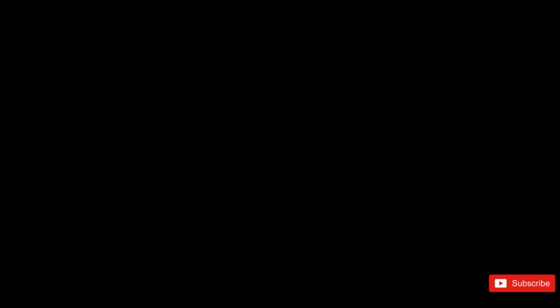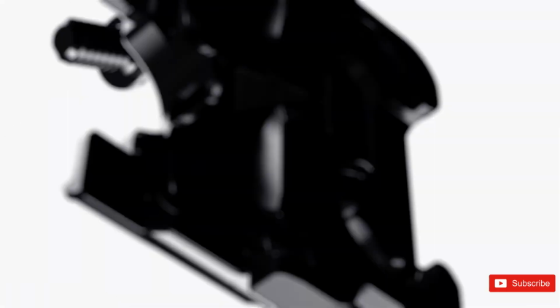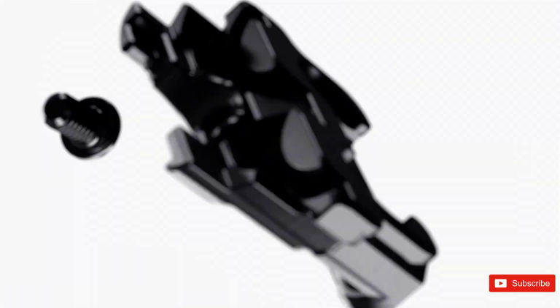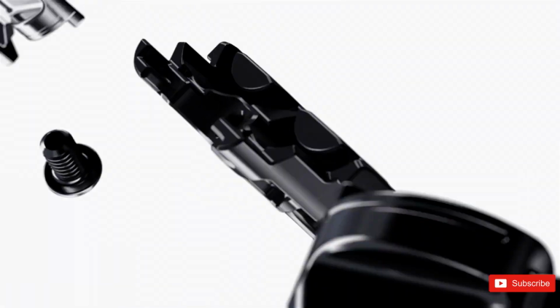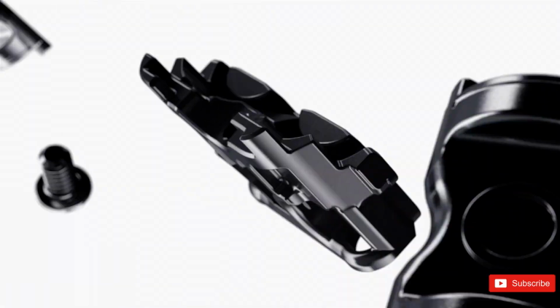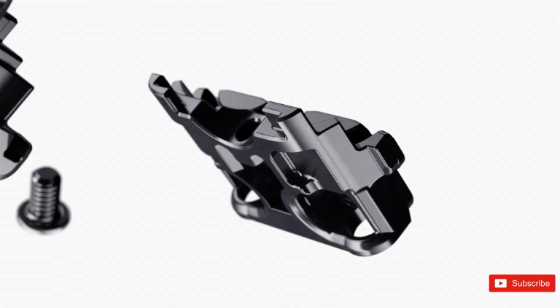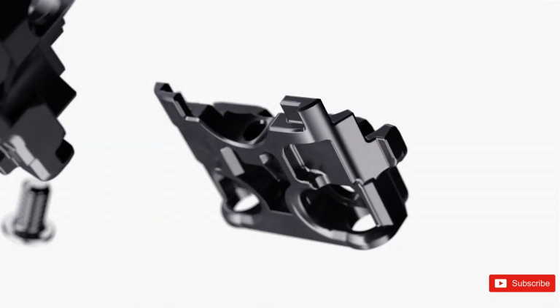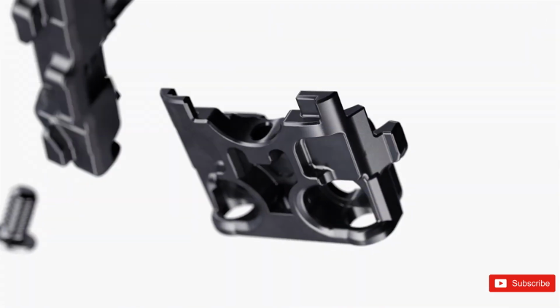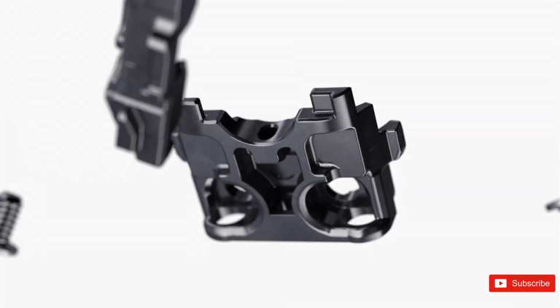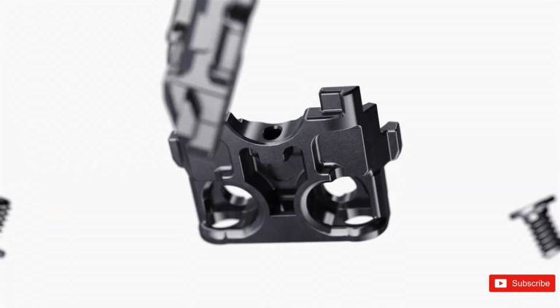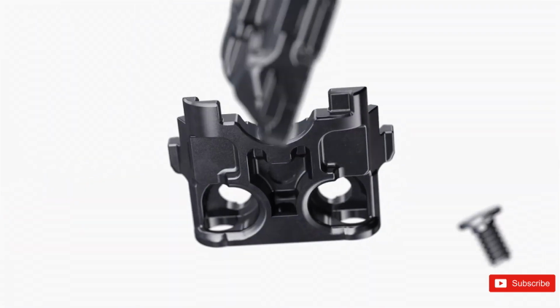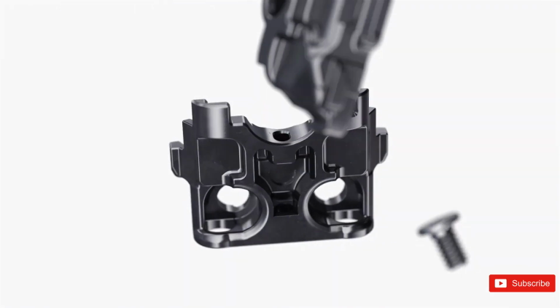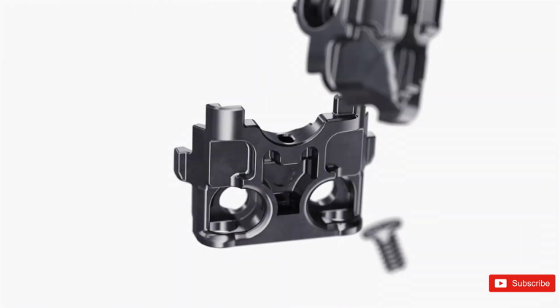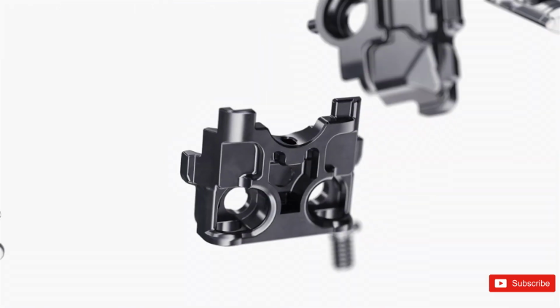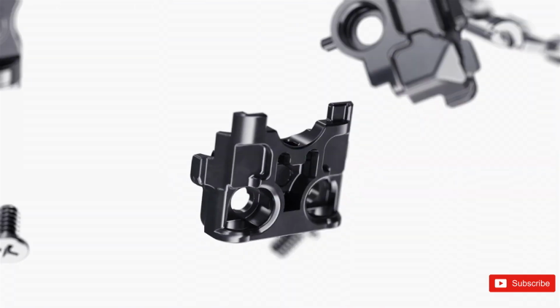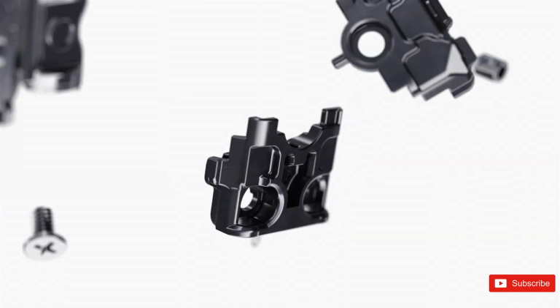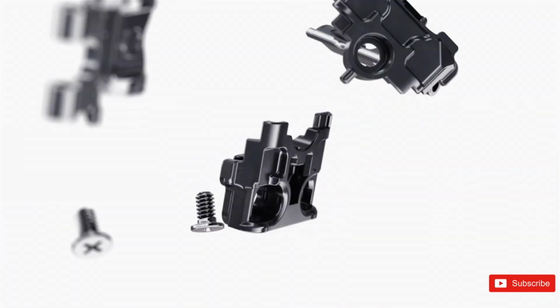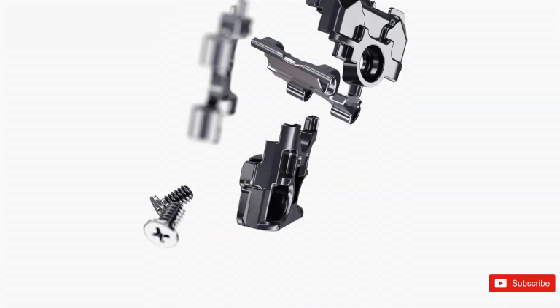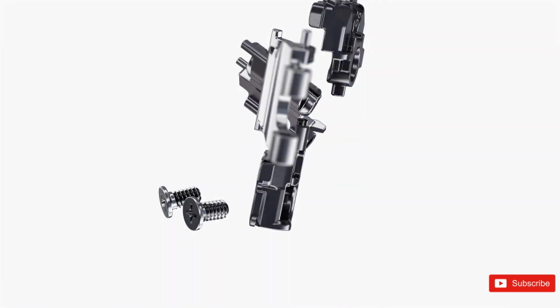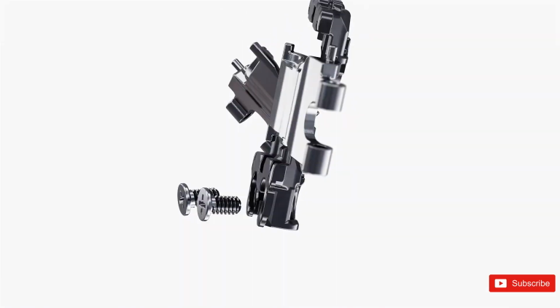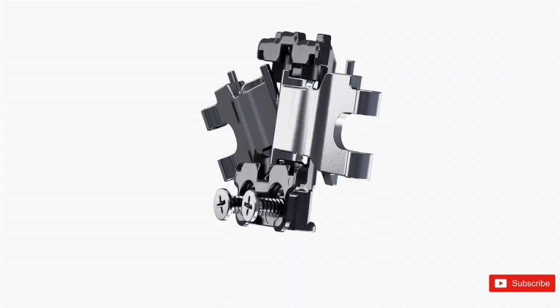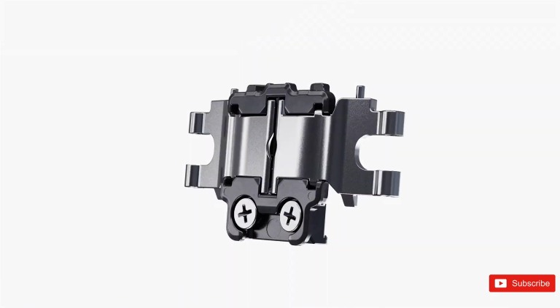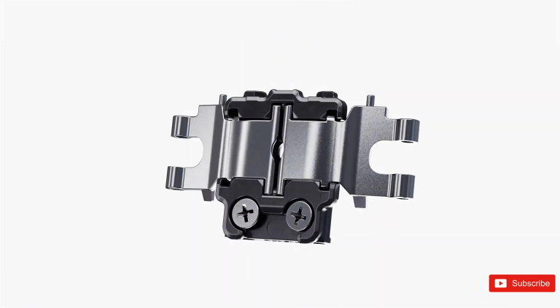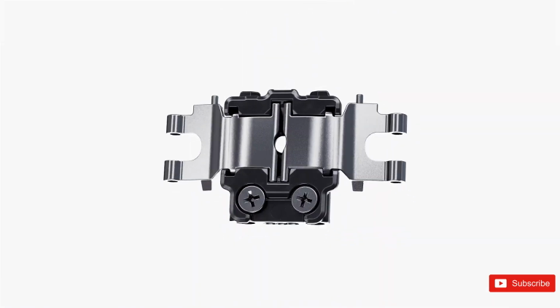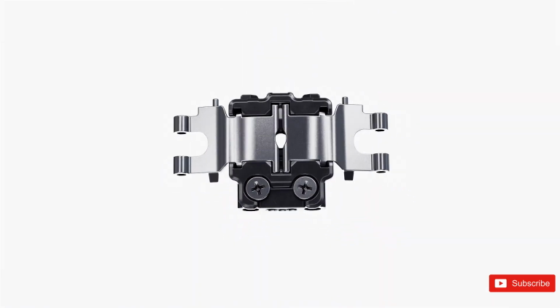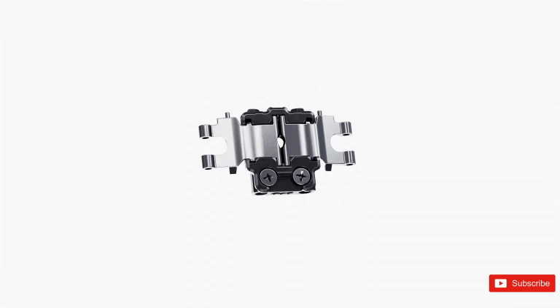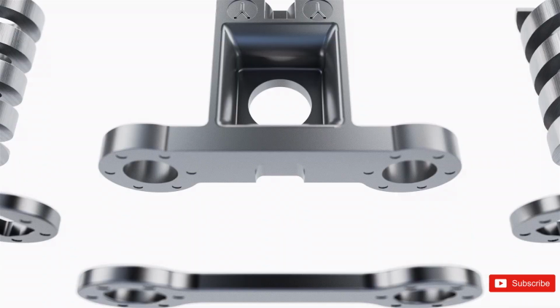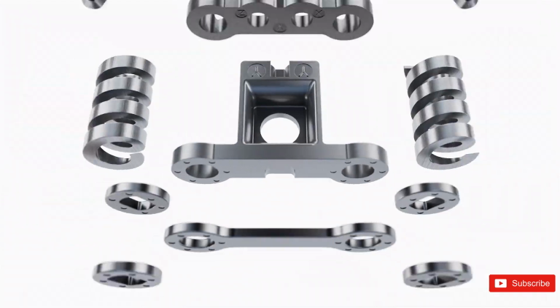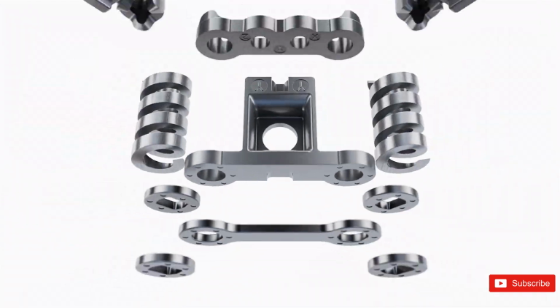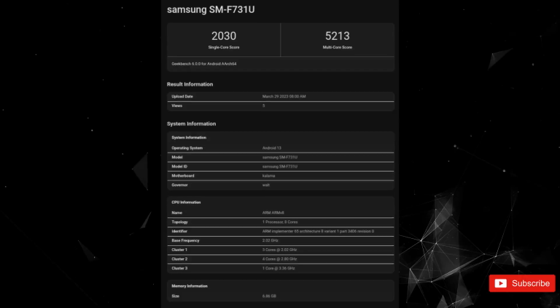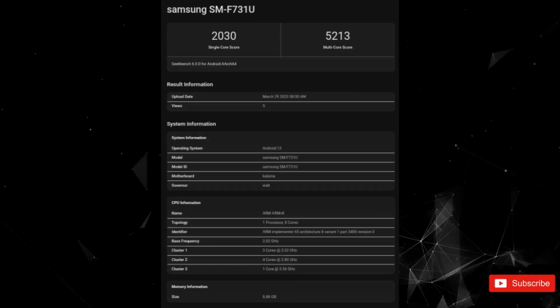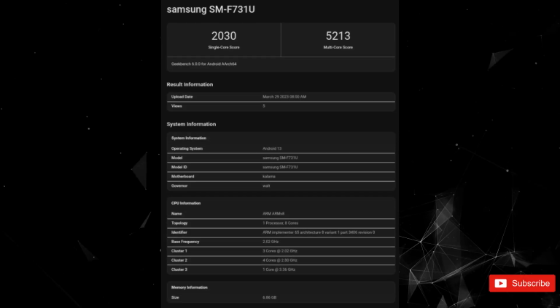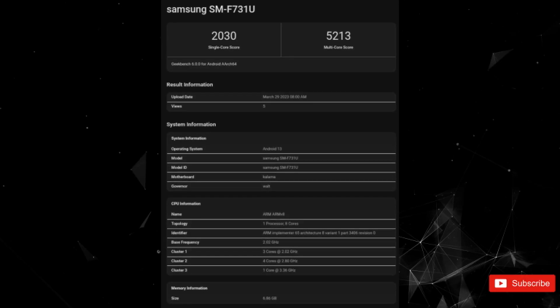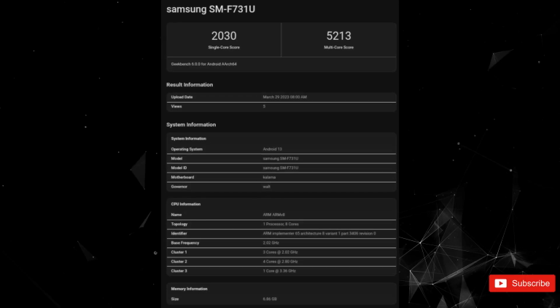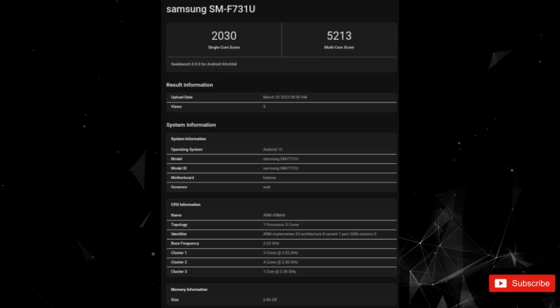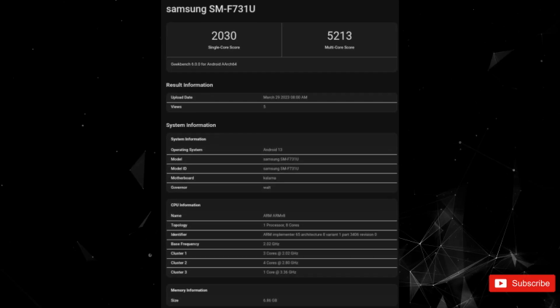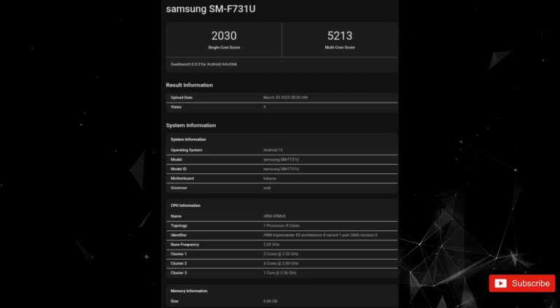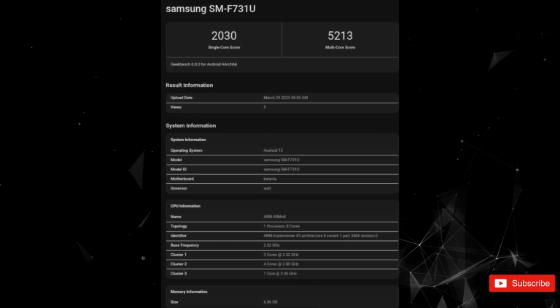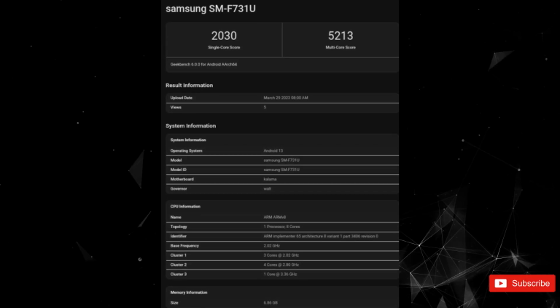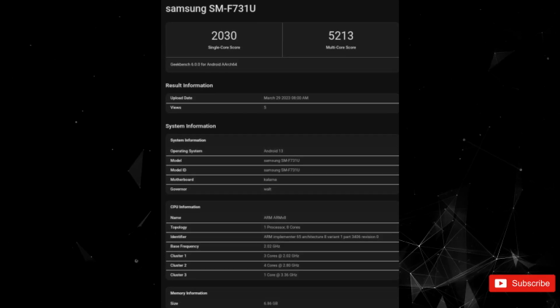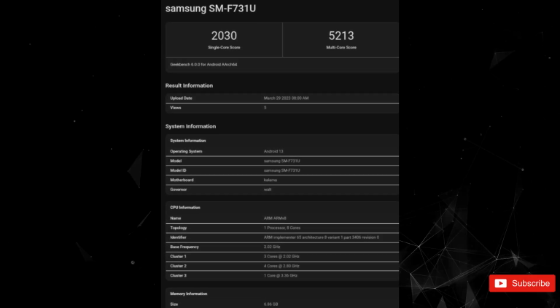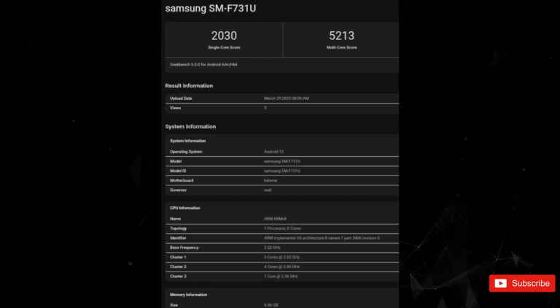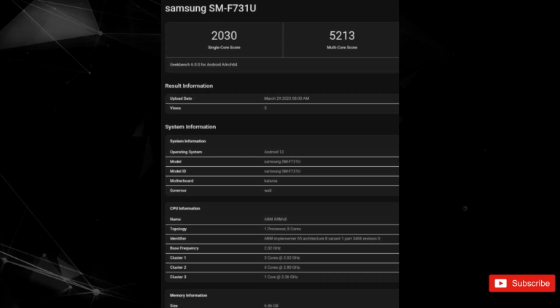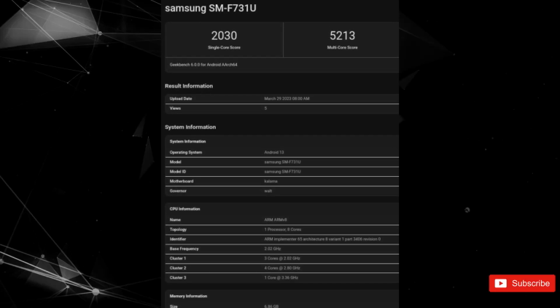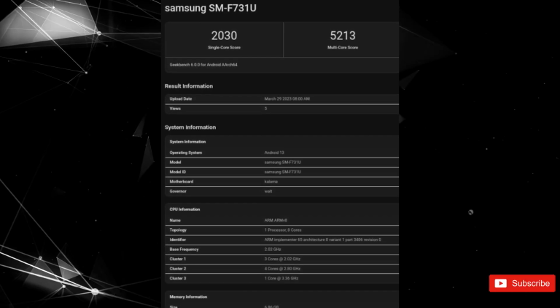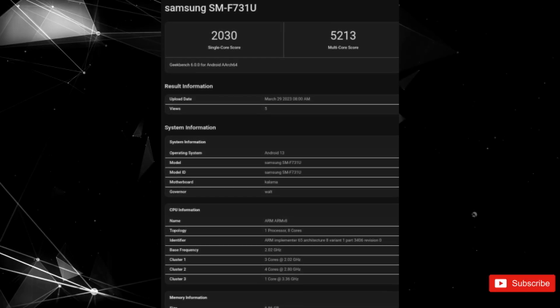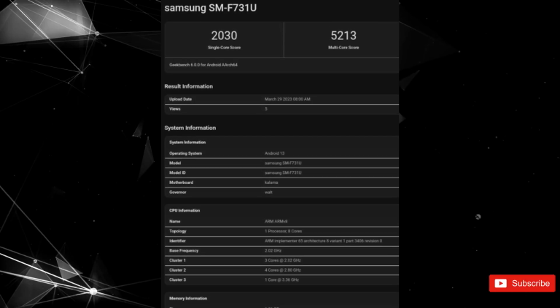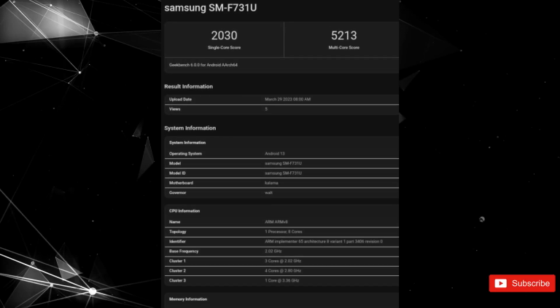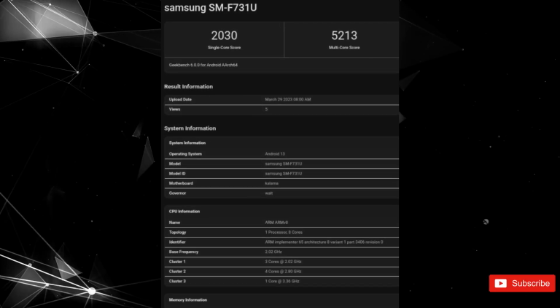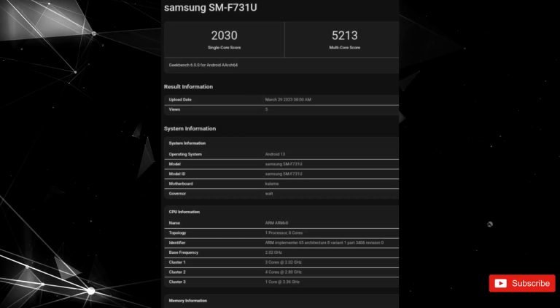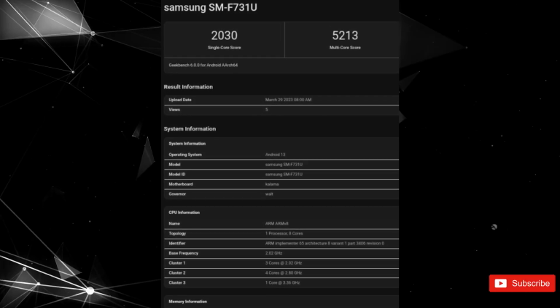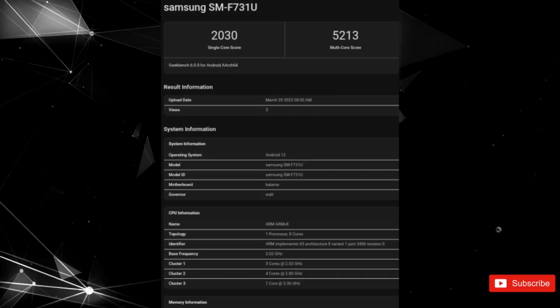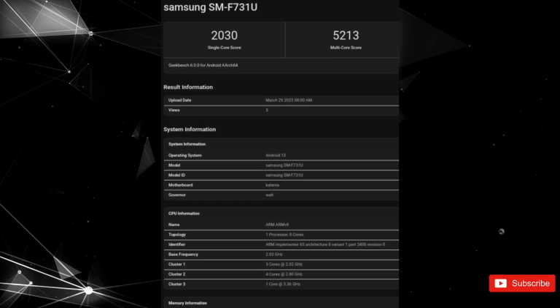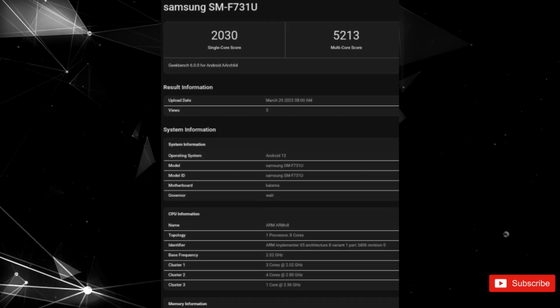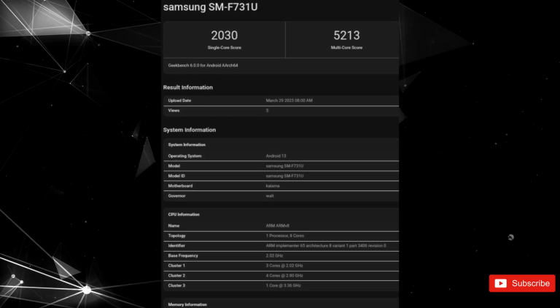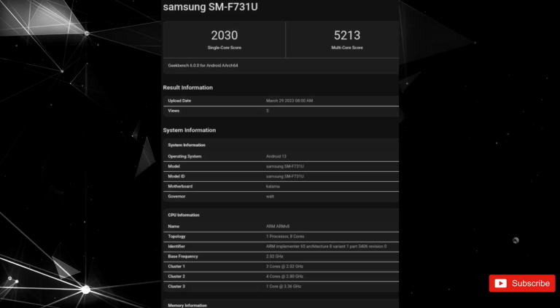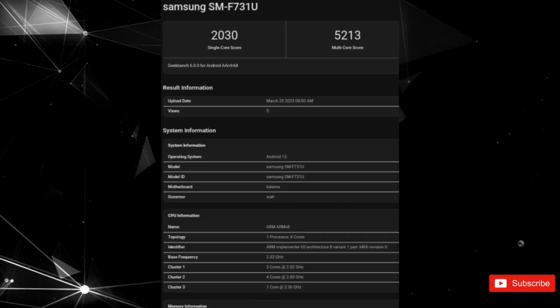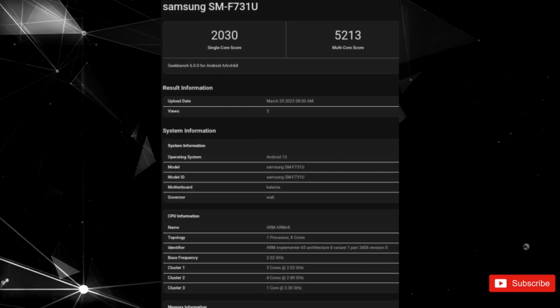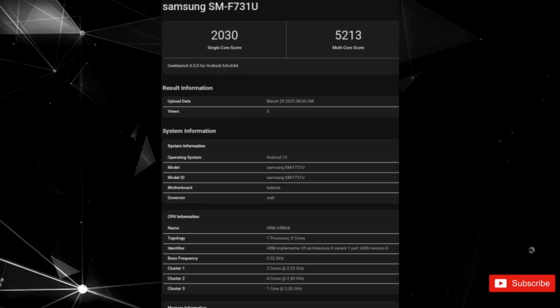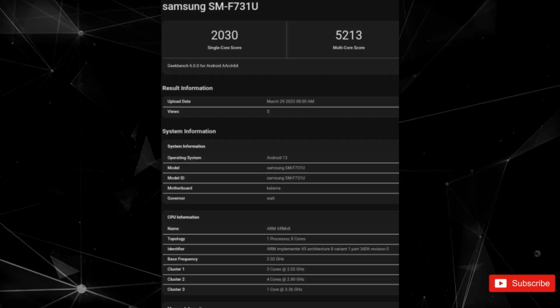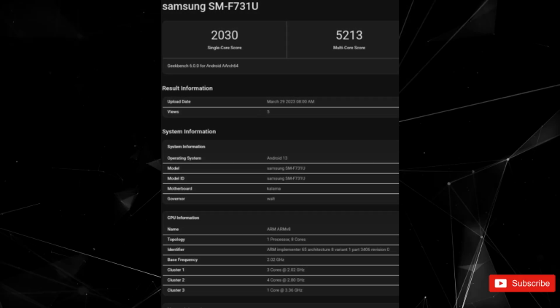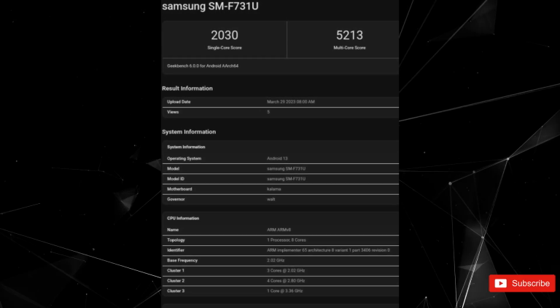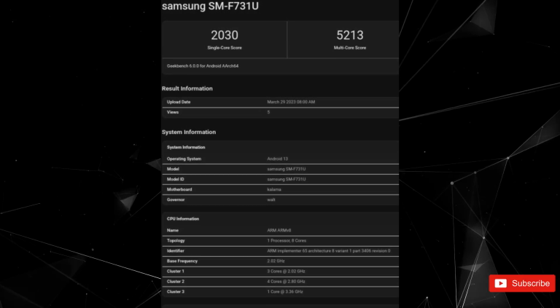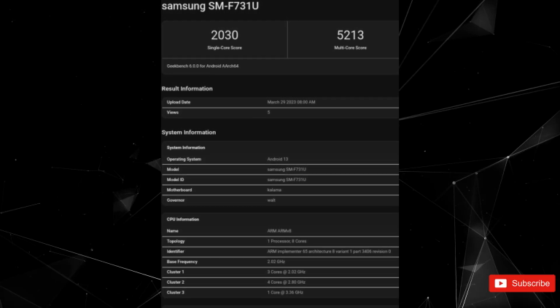The Flip 5 has just popped up in an online benchmark, revealing some impressive performance levels even compared to the Galaxy S23 Ultra.